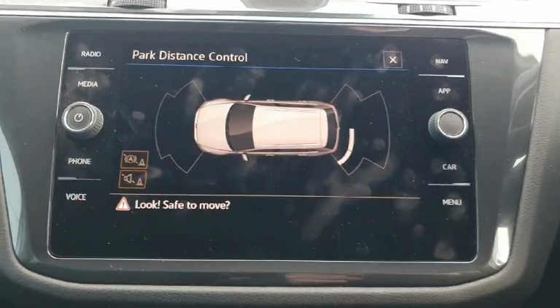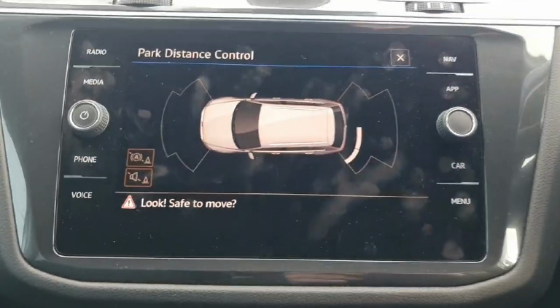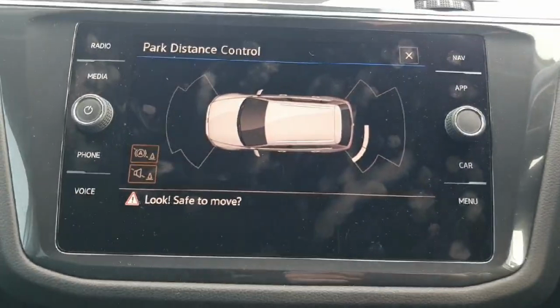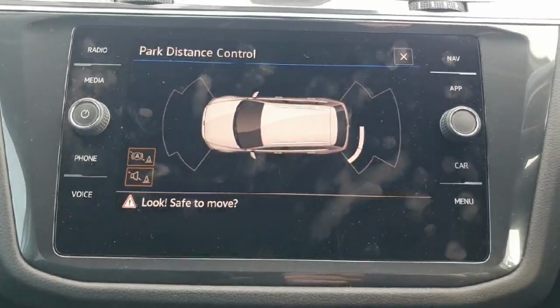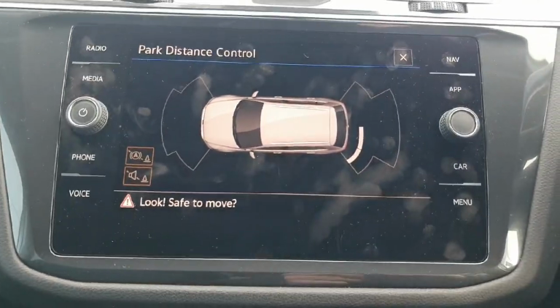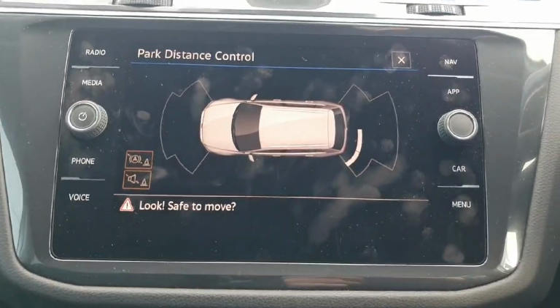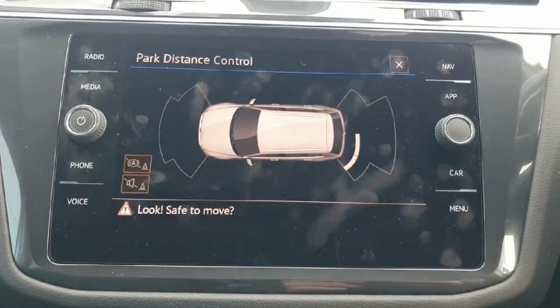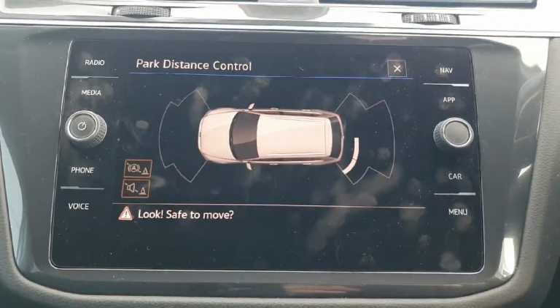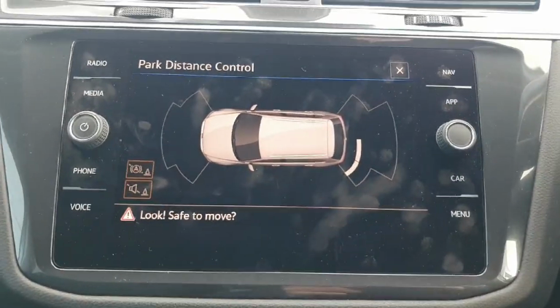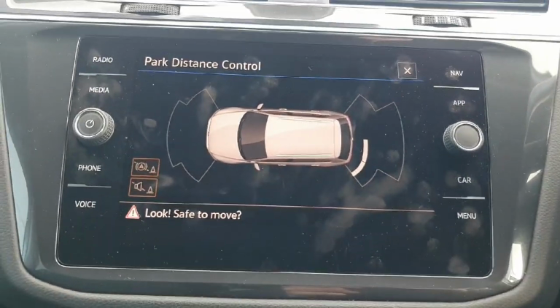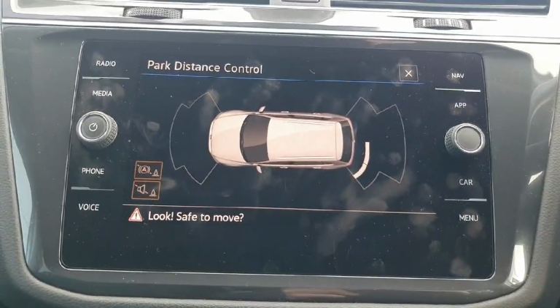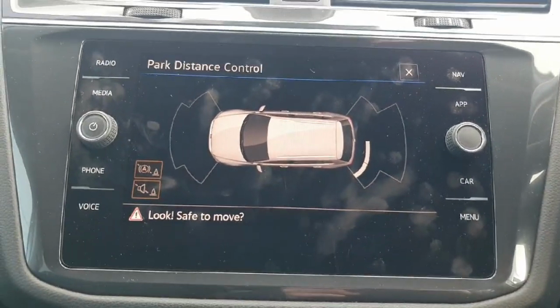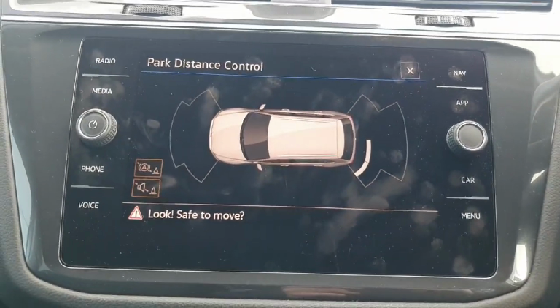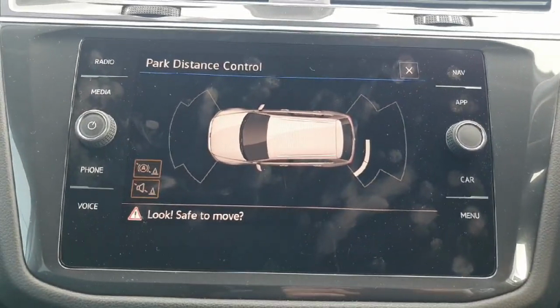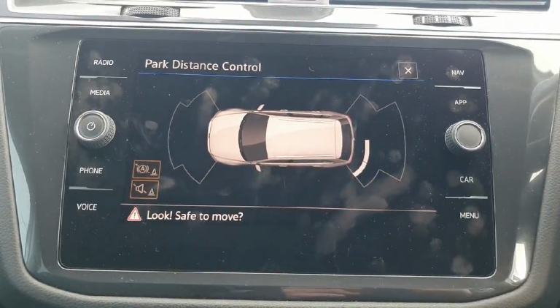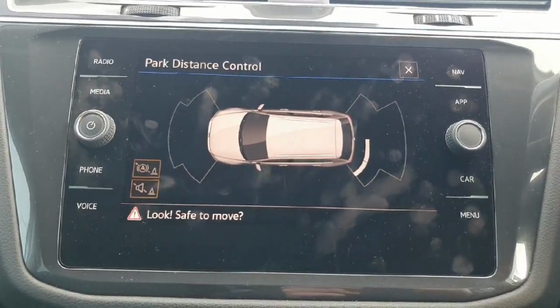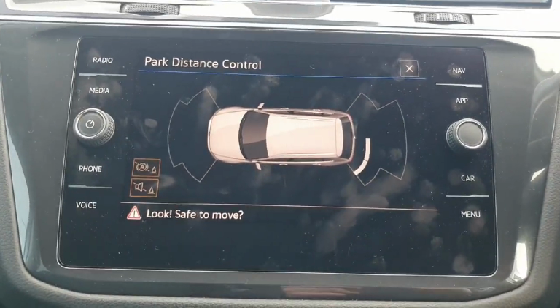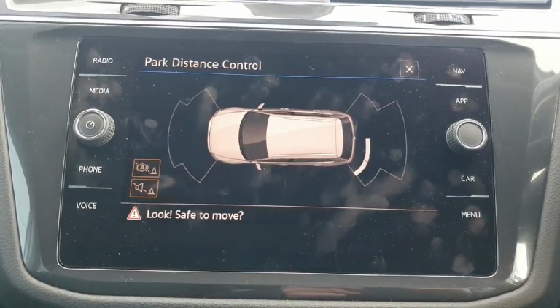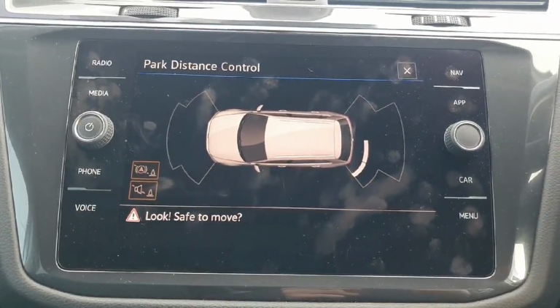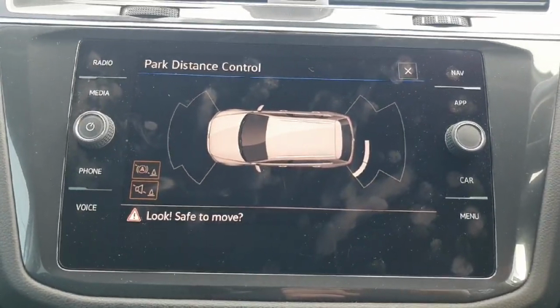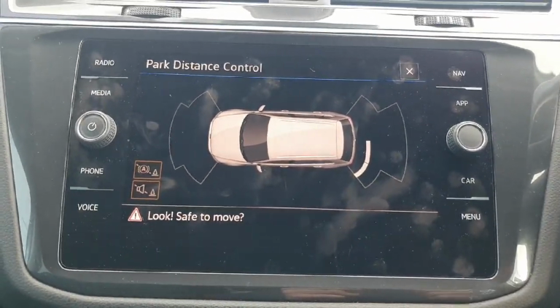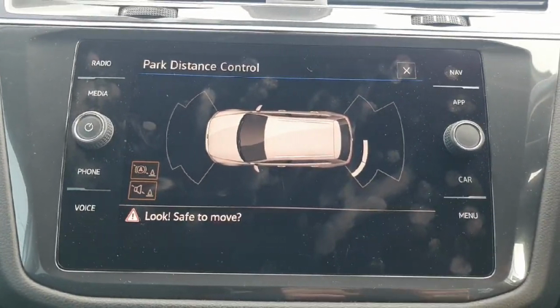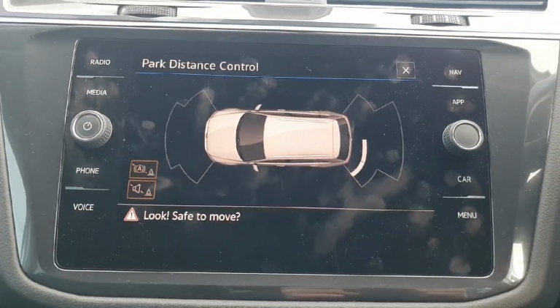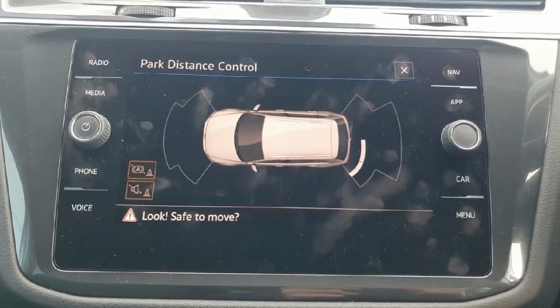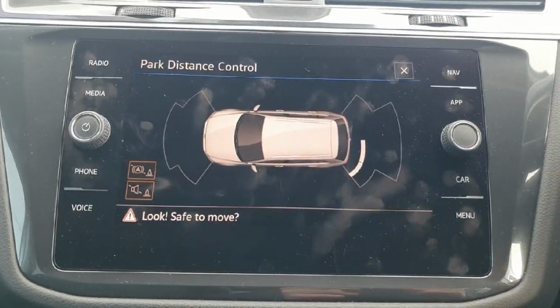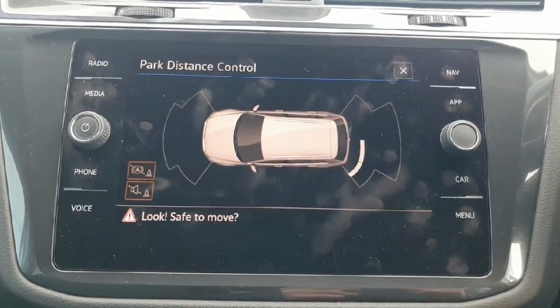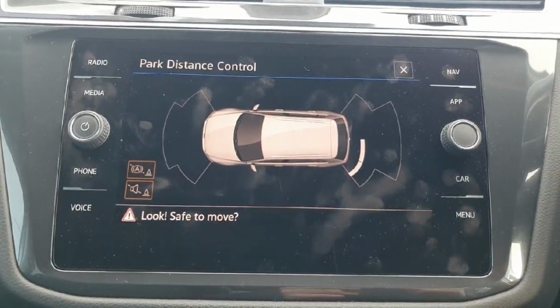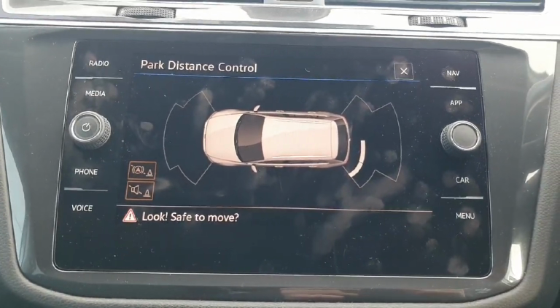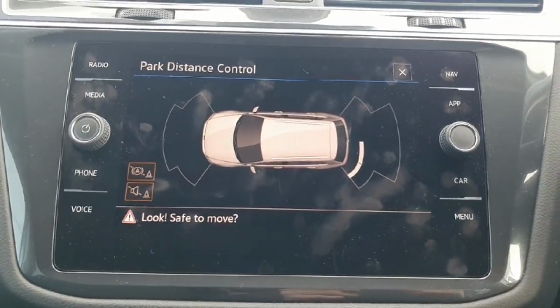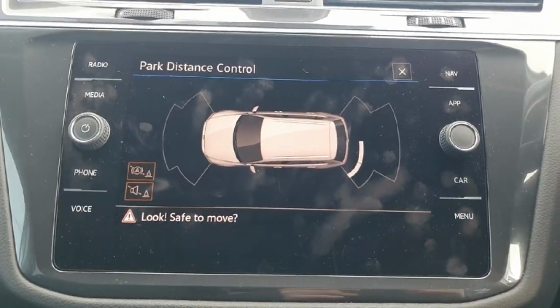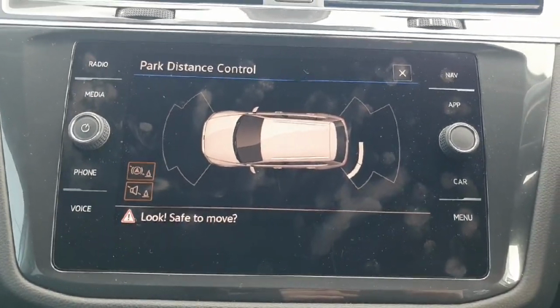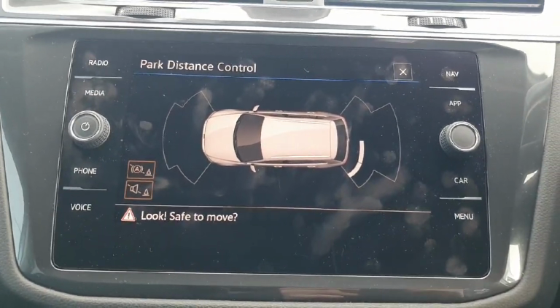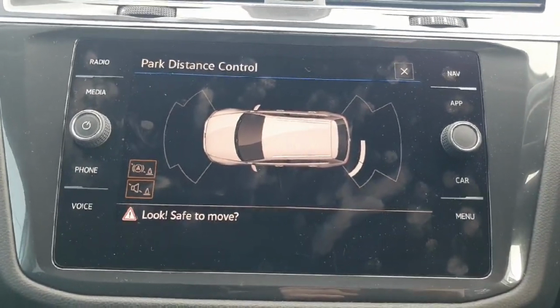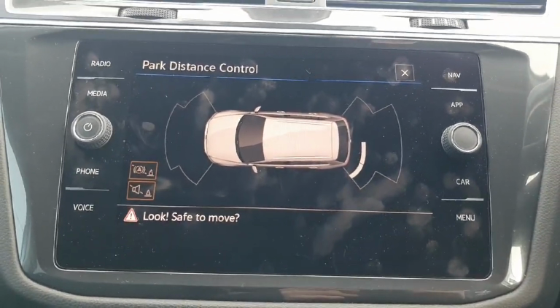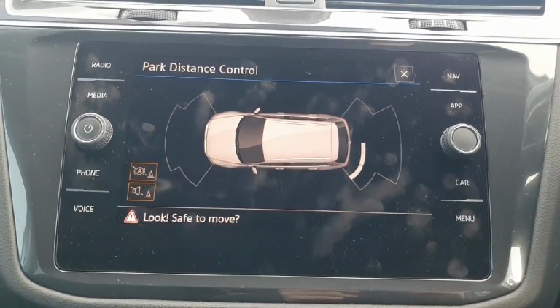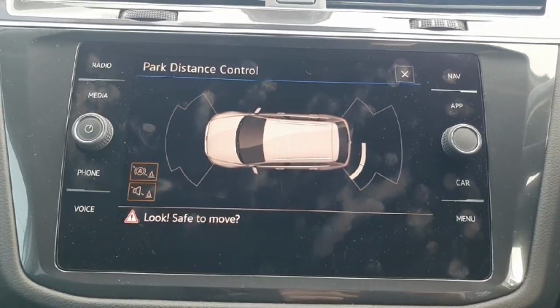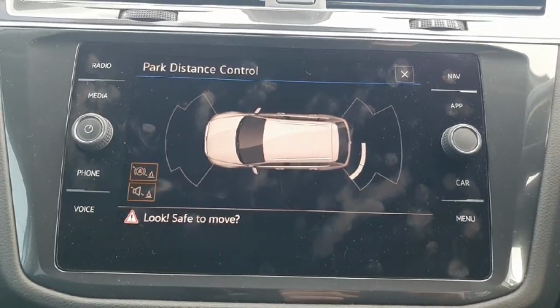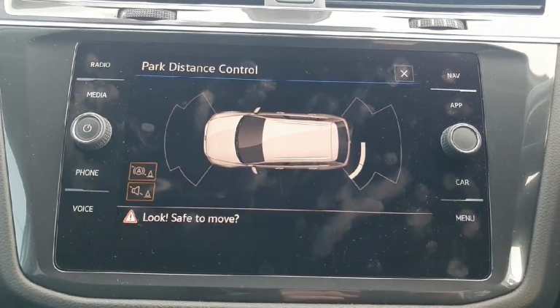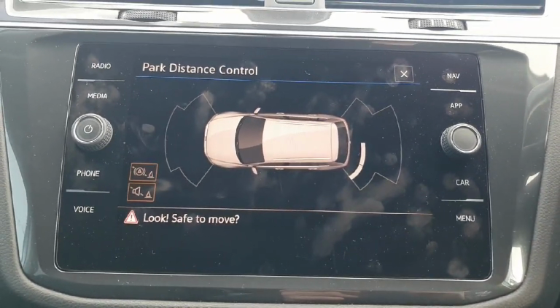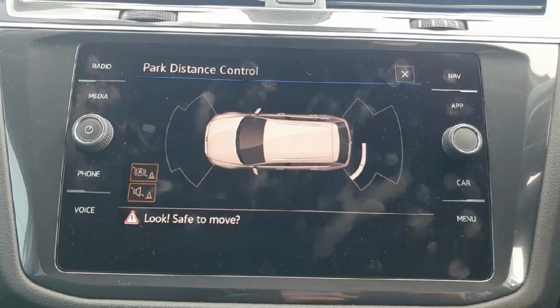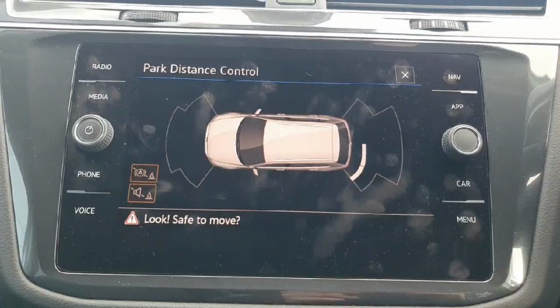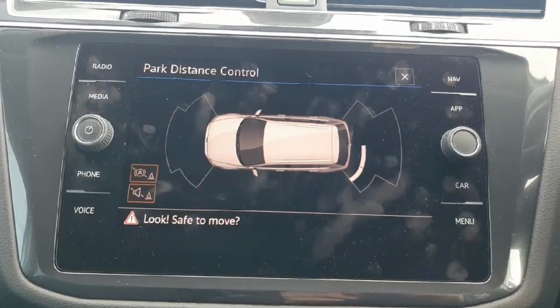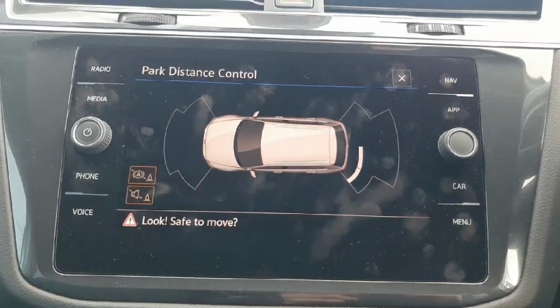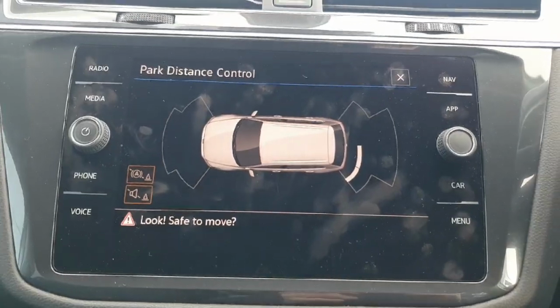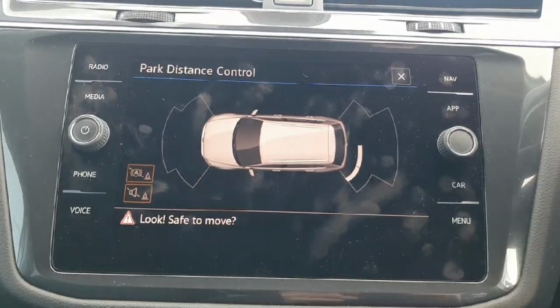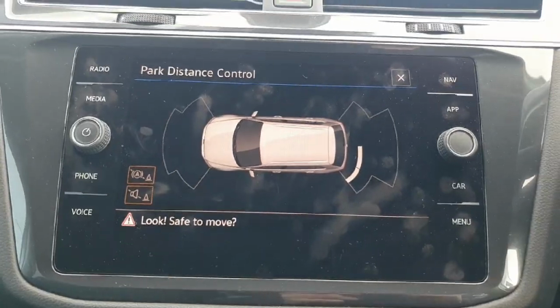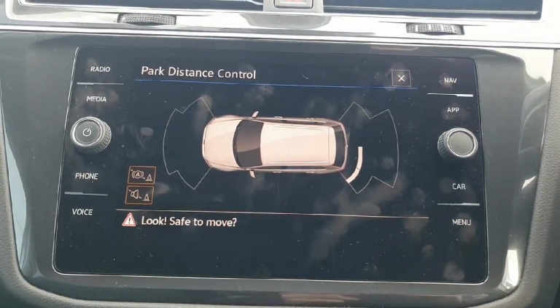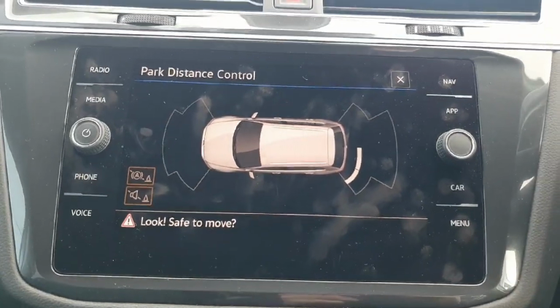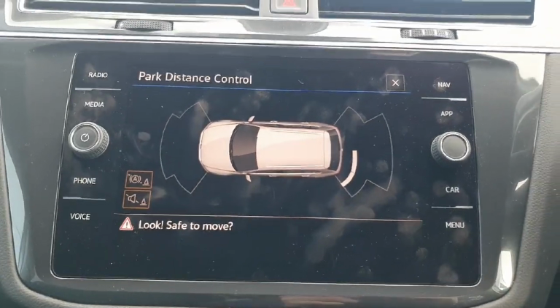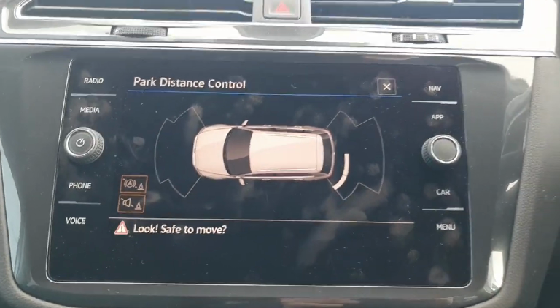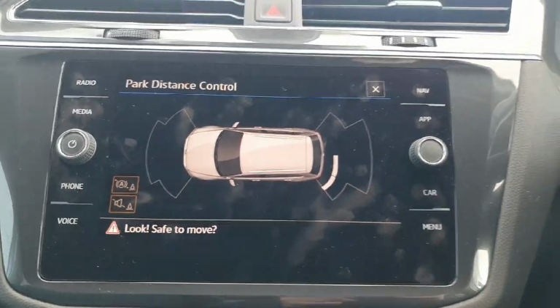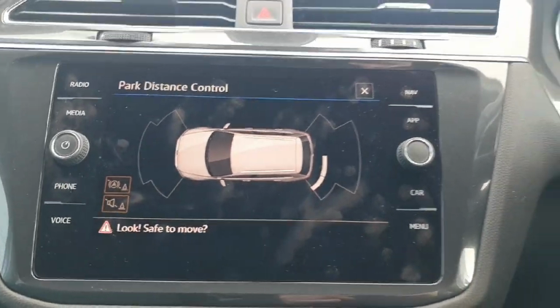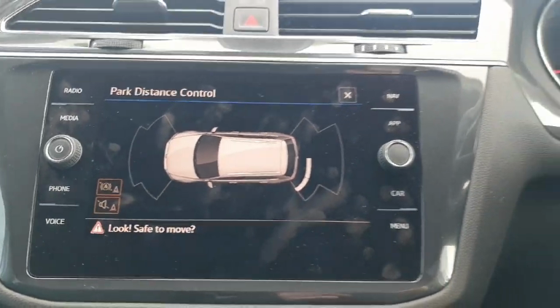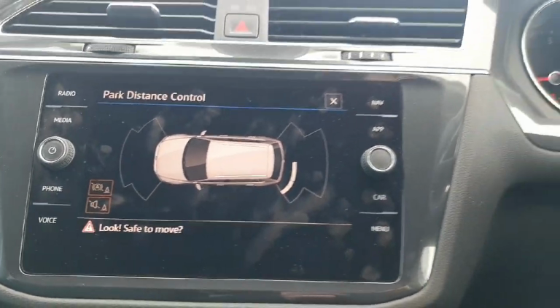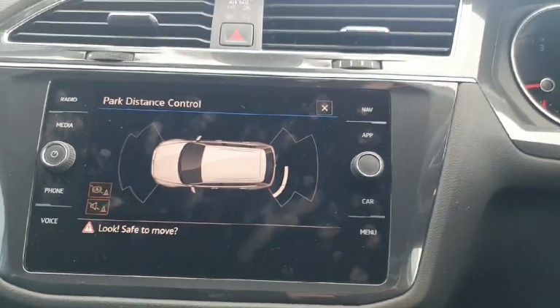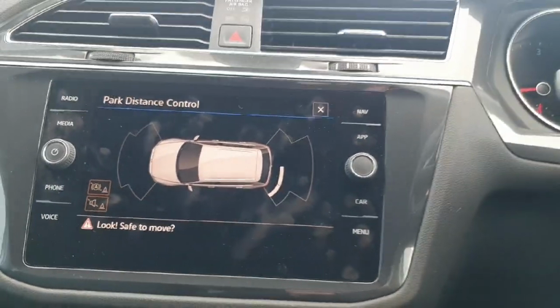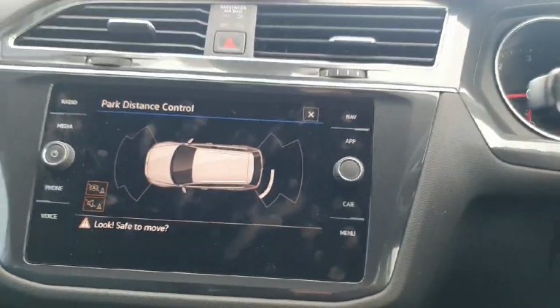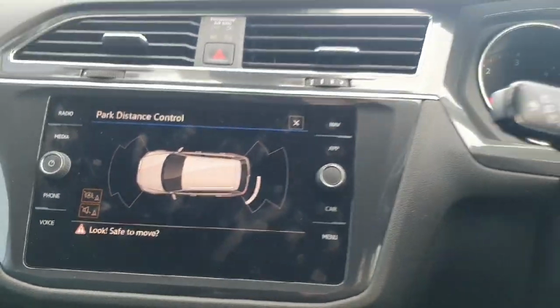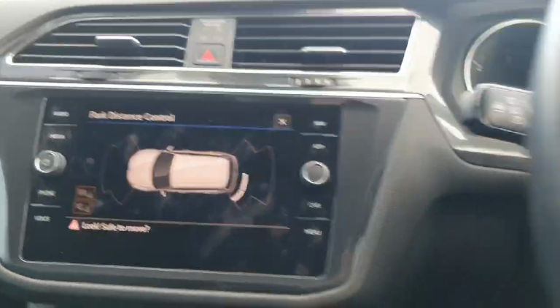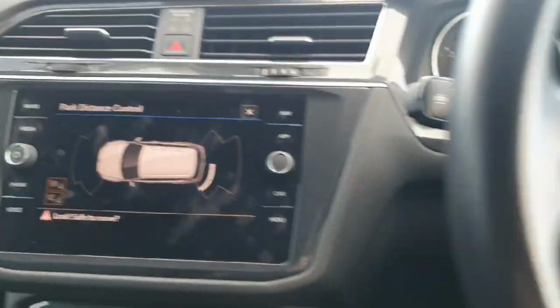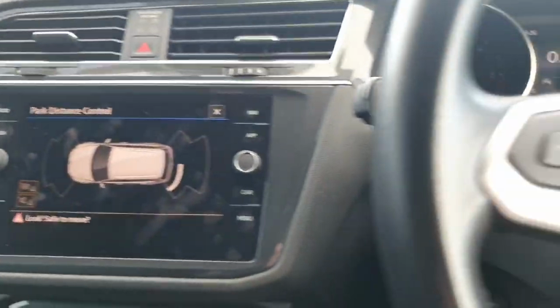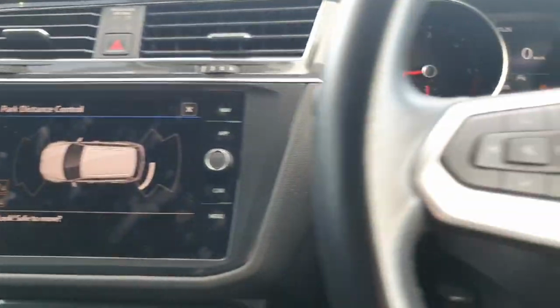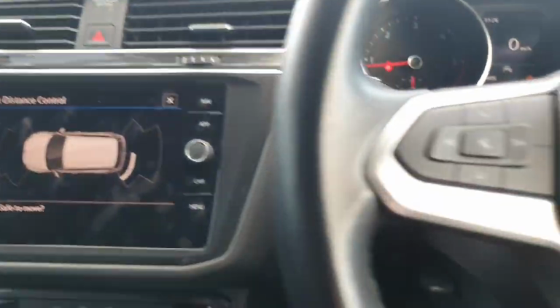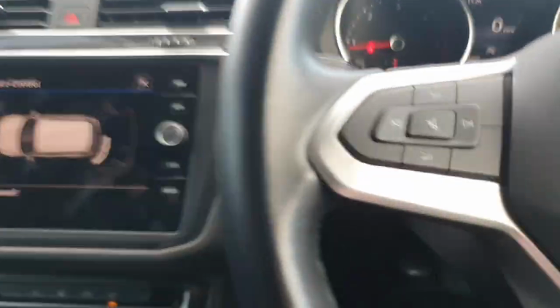As you can see on the interactive touchscreen display, I have the likes of my radio, my media, my navigation, my Apple CarPlay, and also my parking sensors for those tight parking areas.